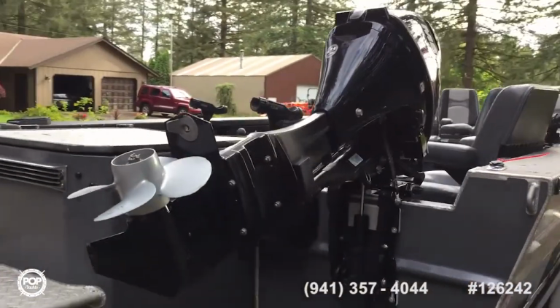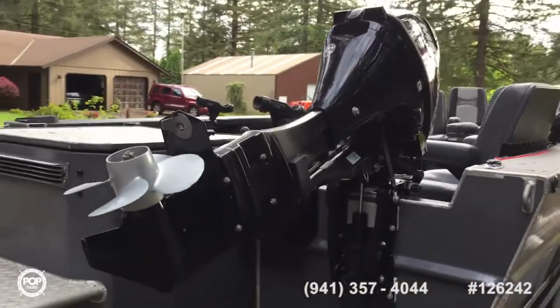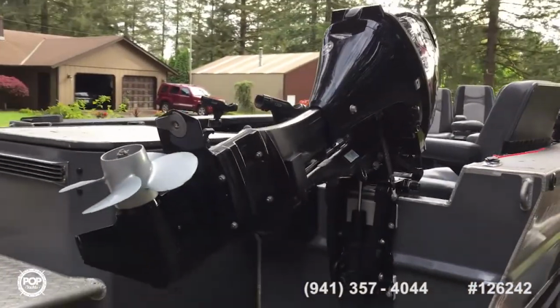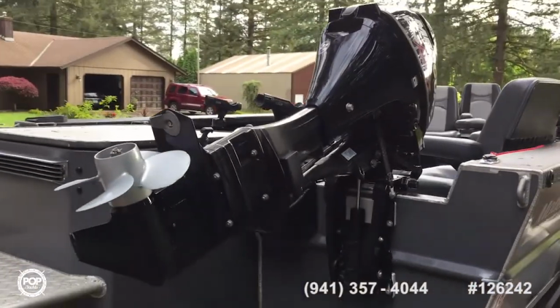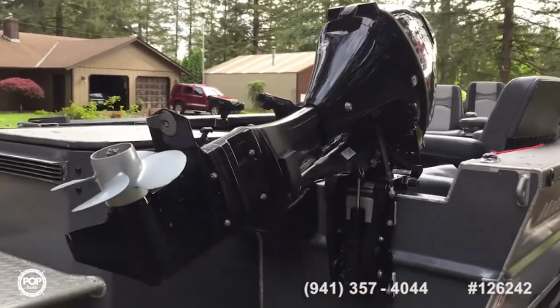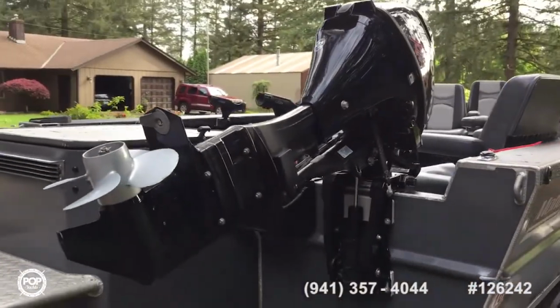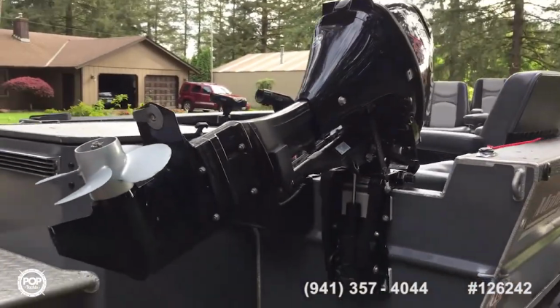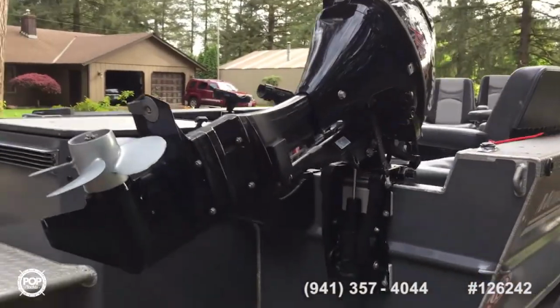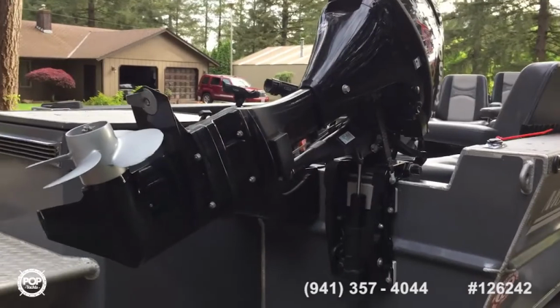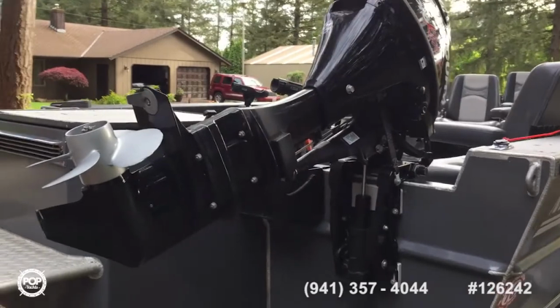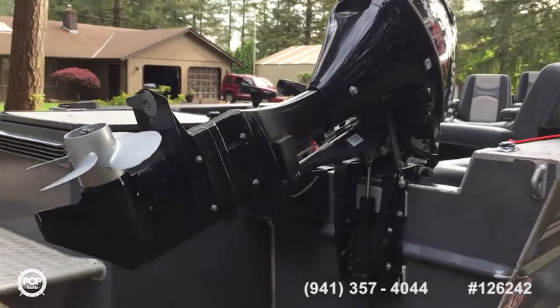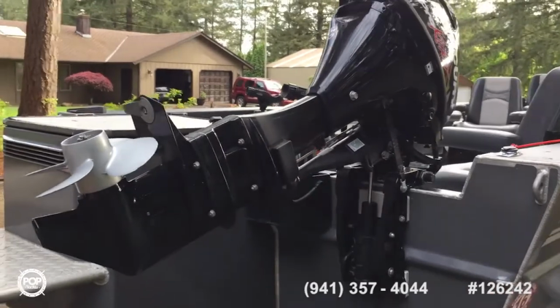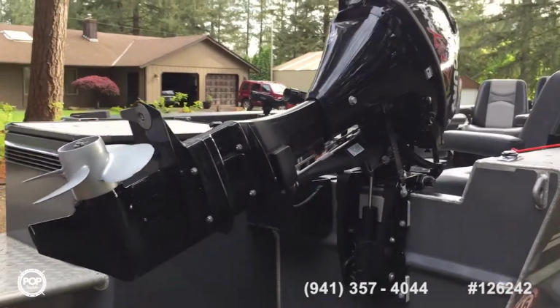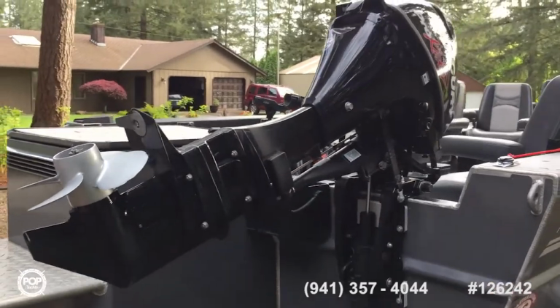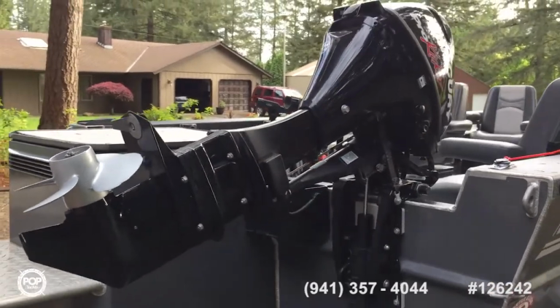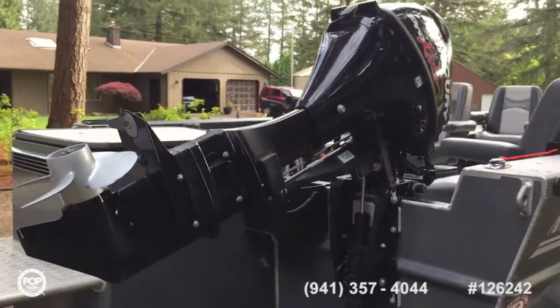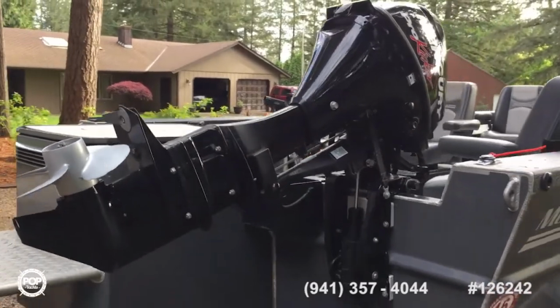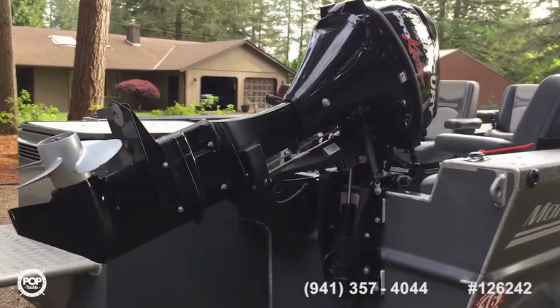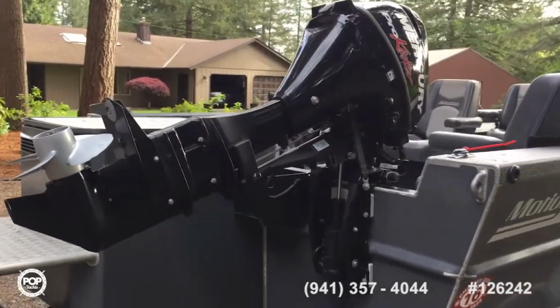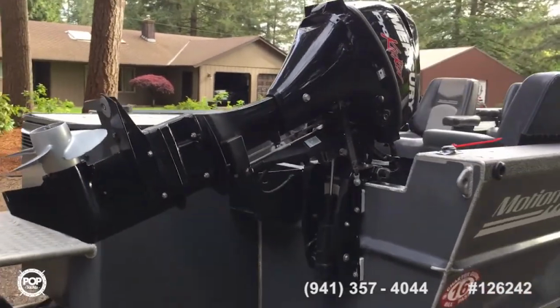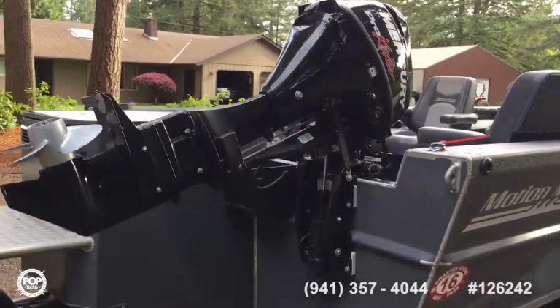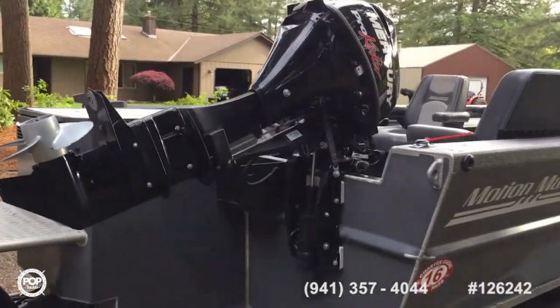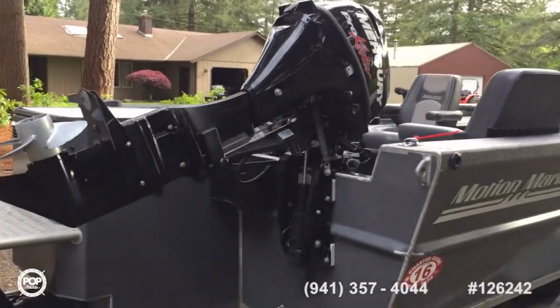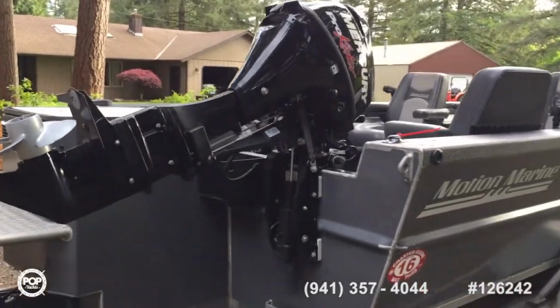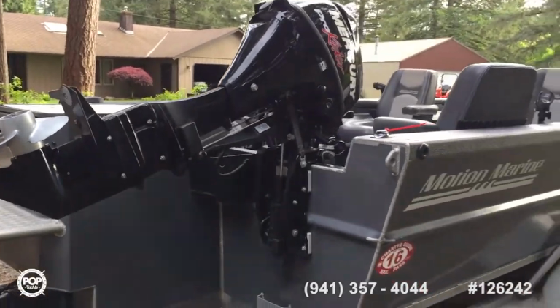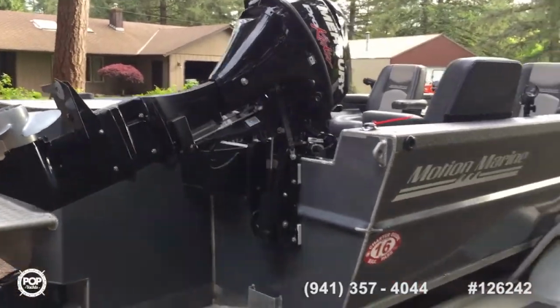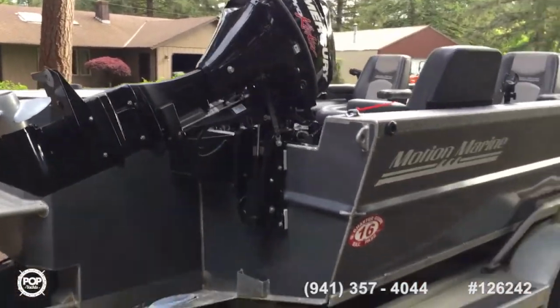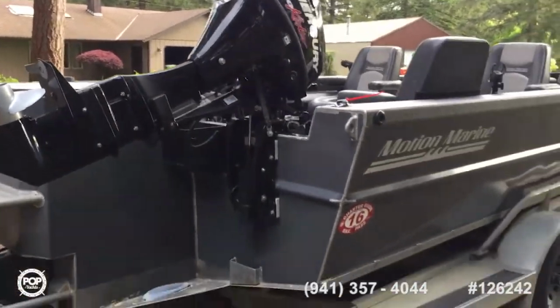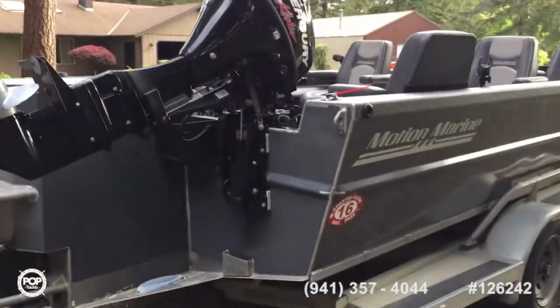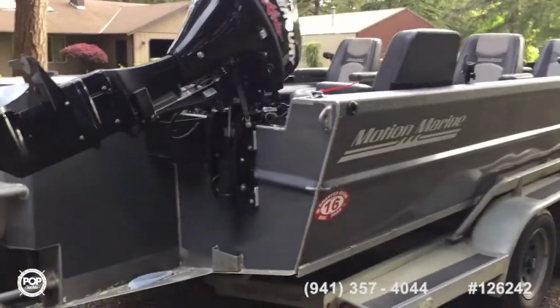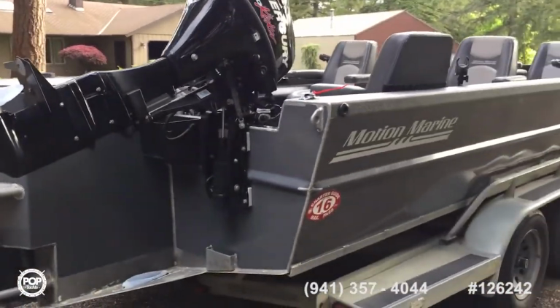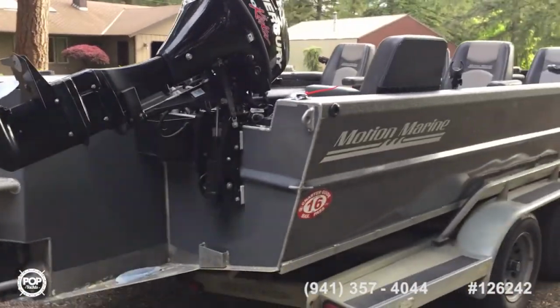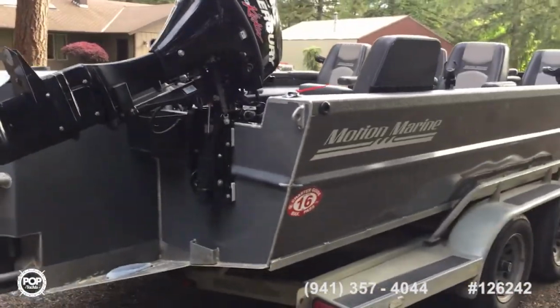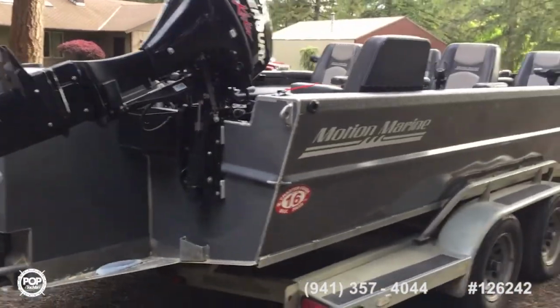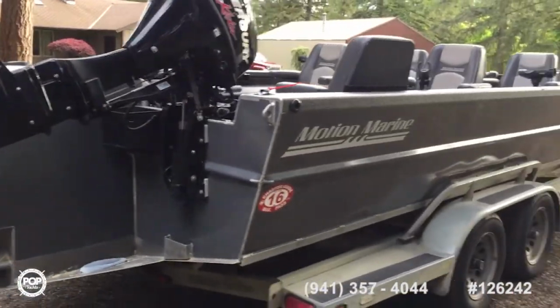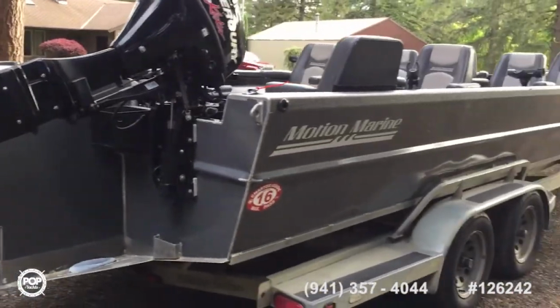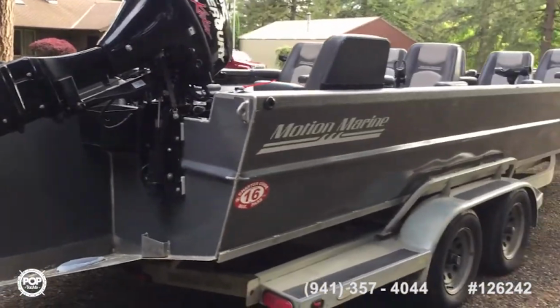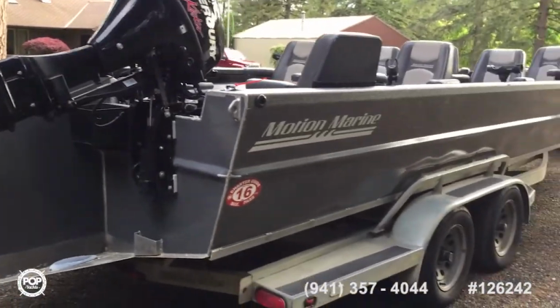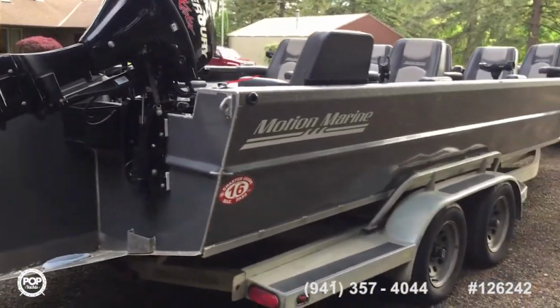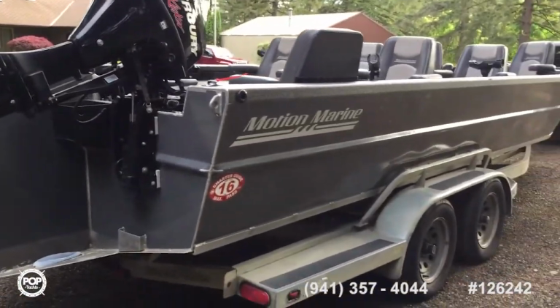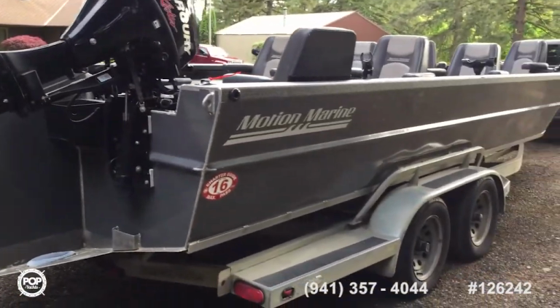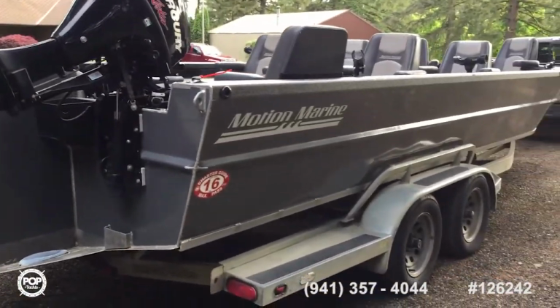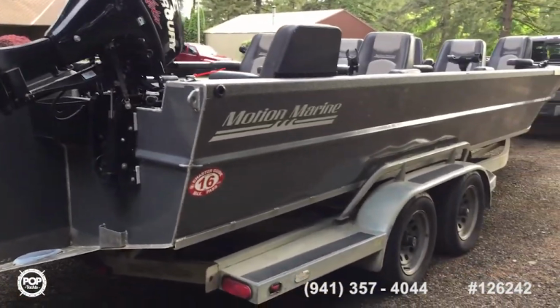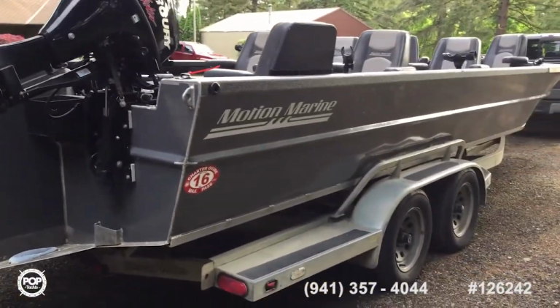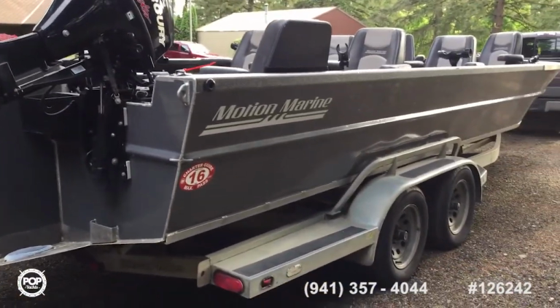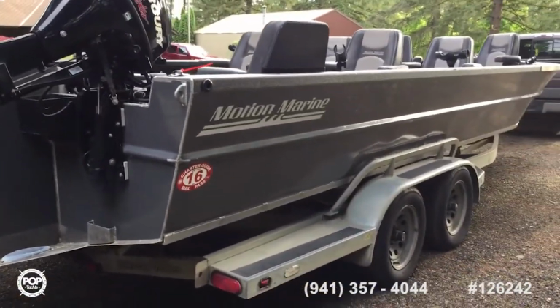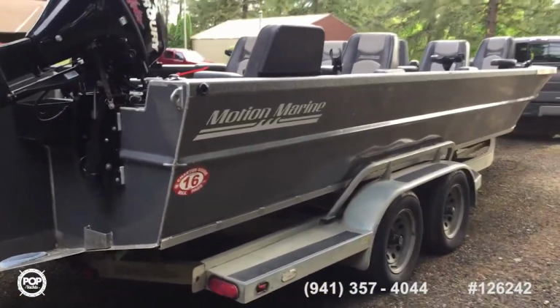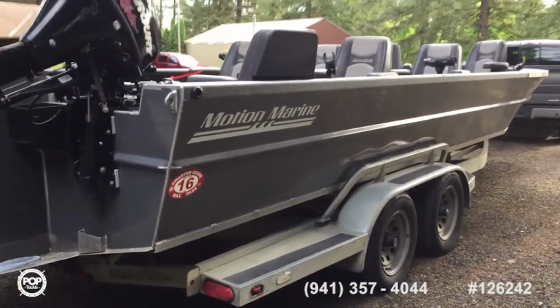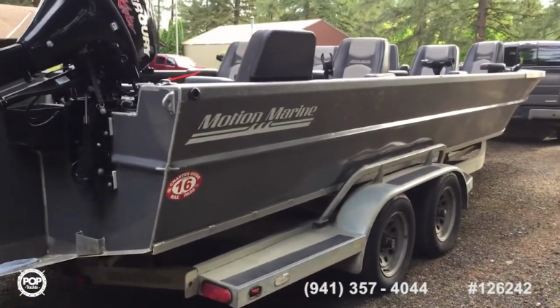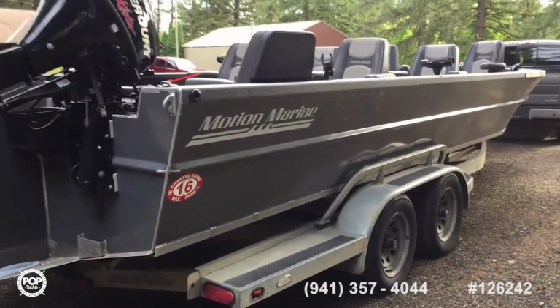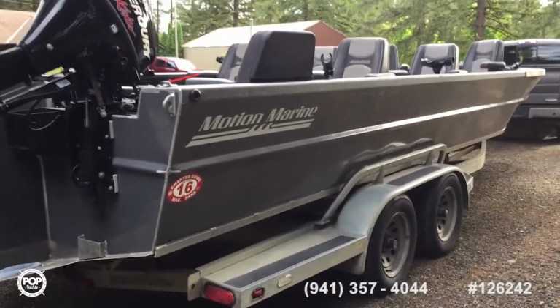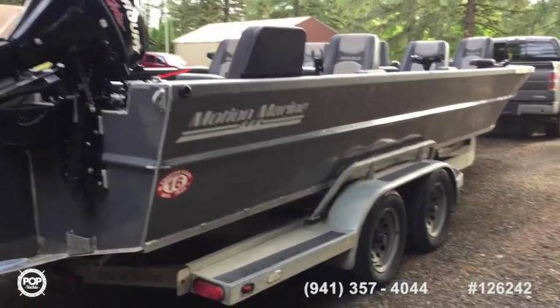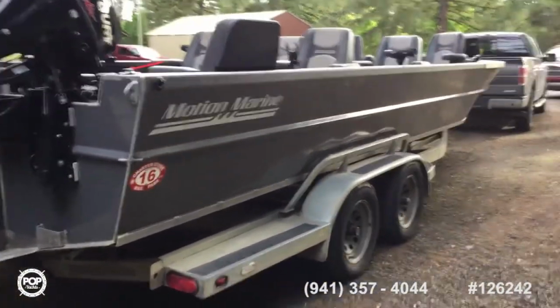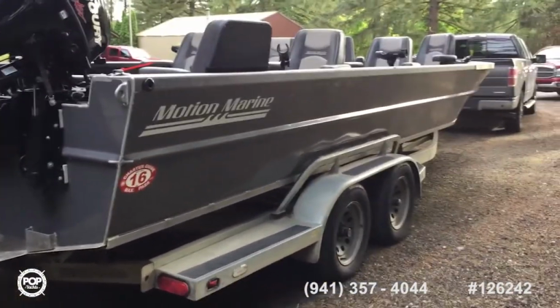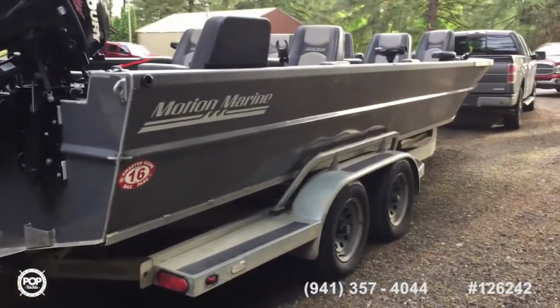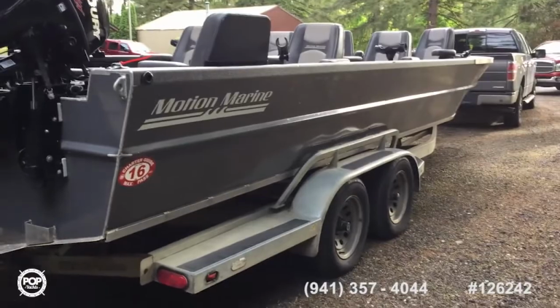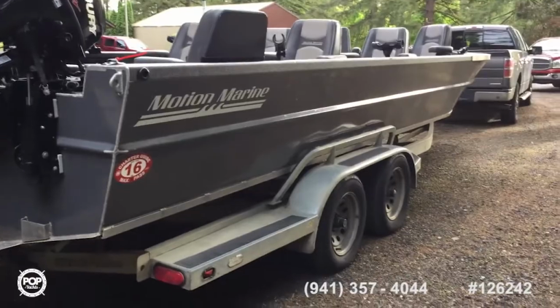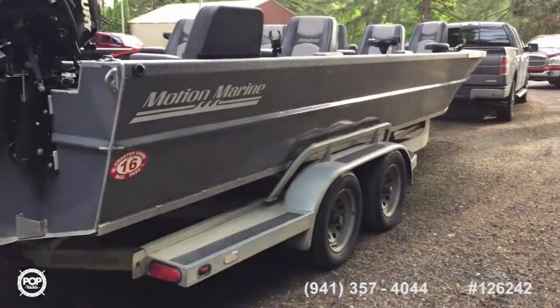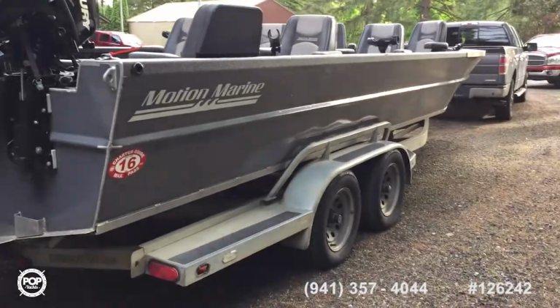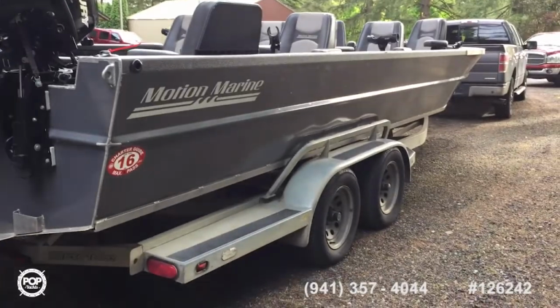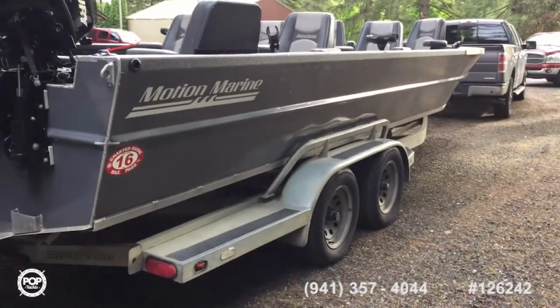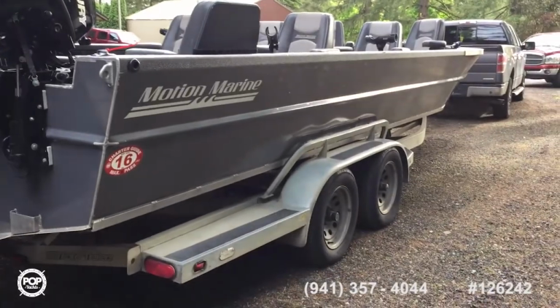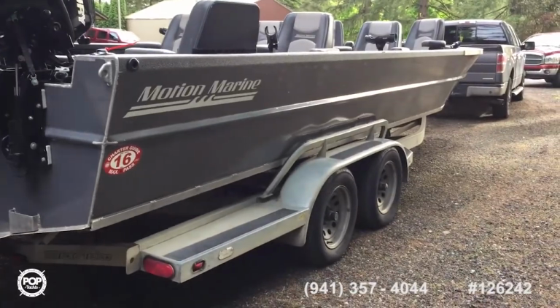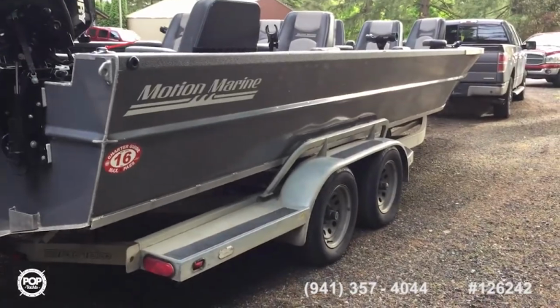Both have really low hours and have been well maintained. Just an open boat, it's got seven seats.